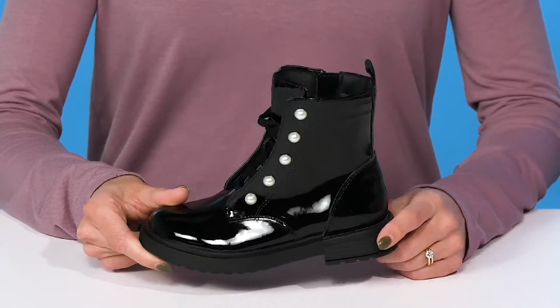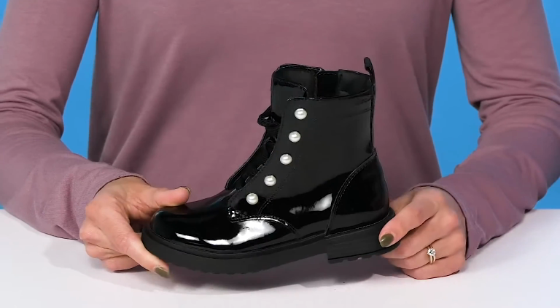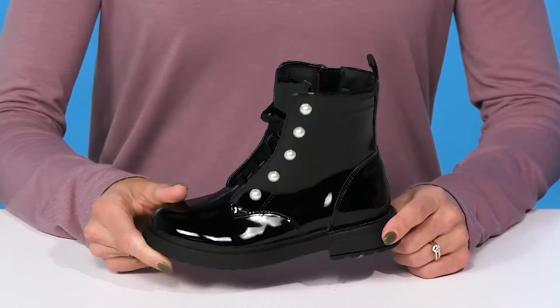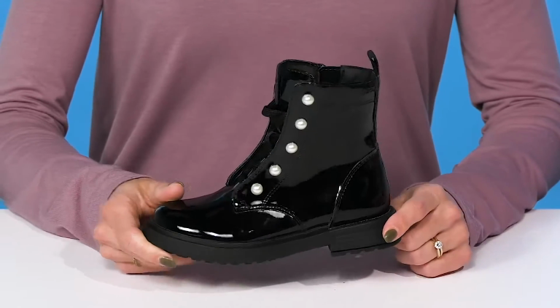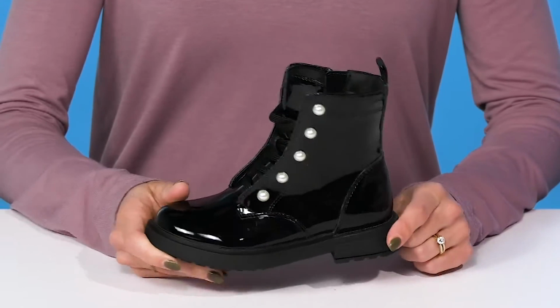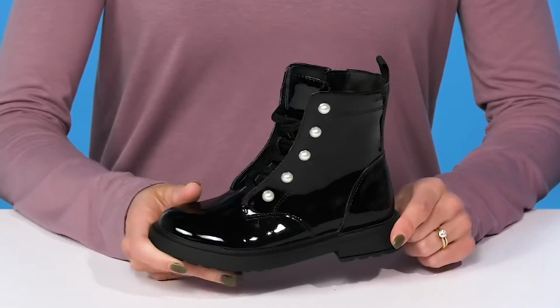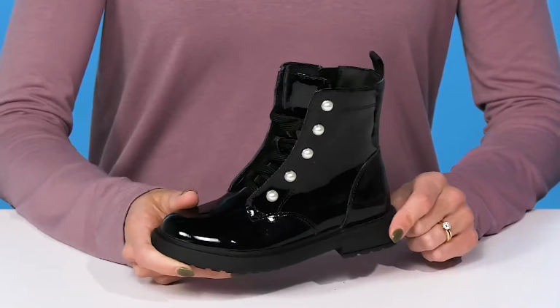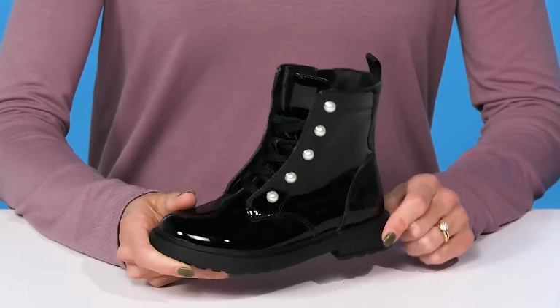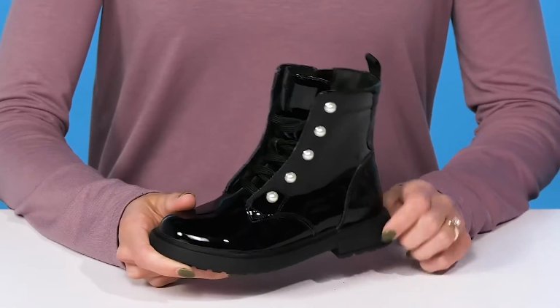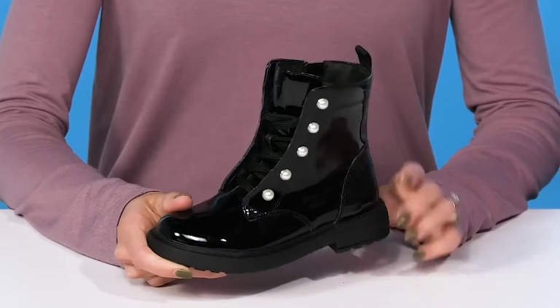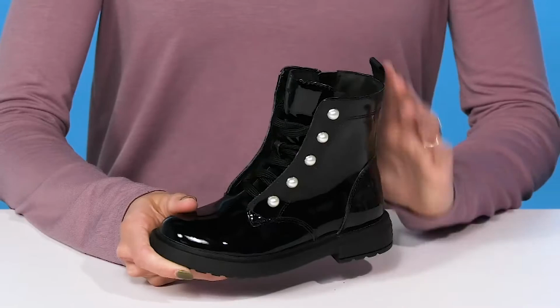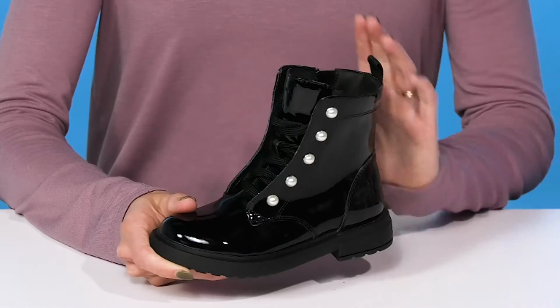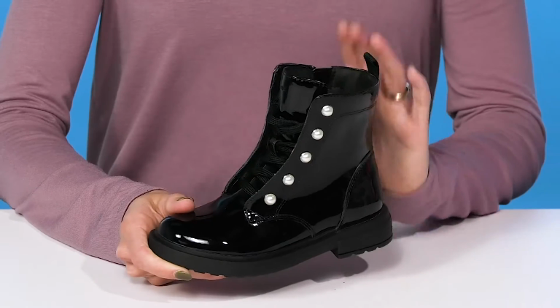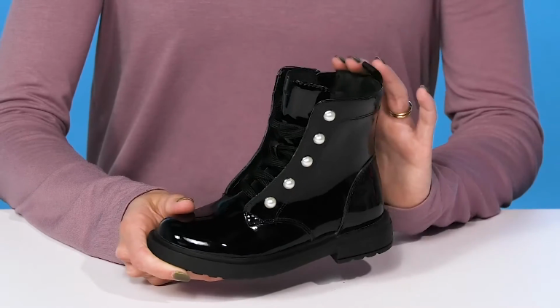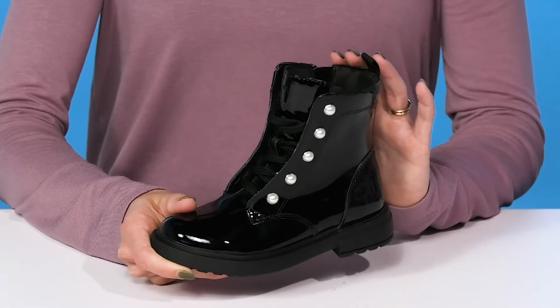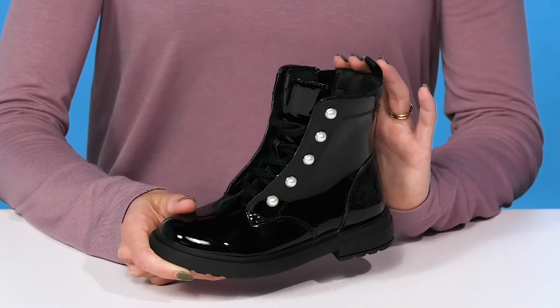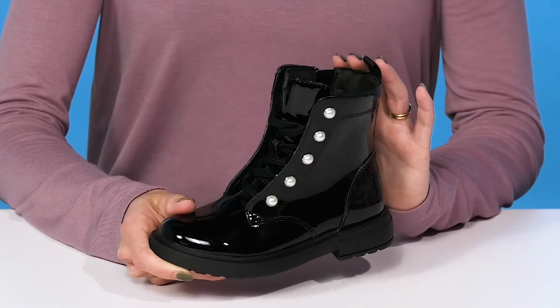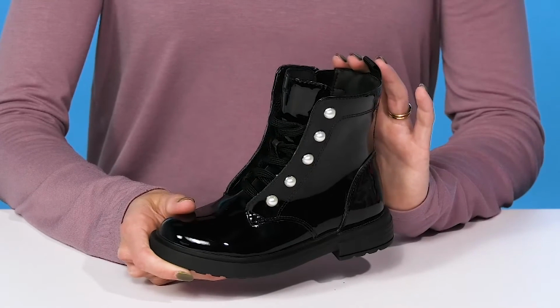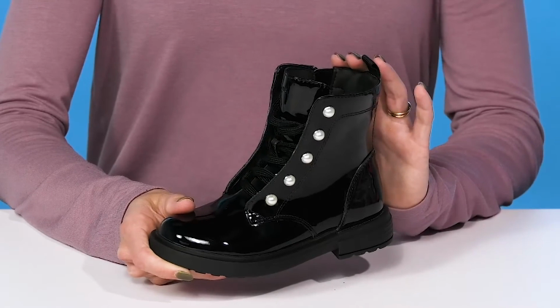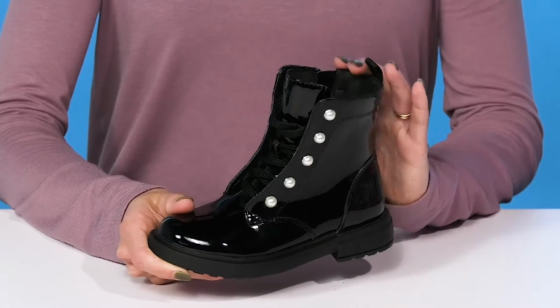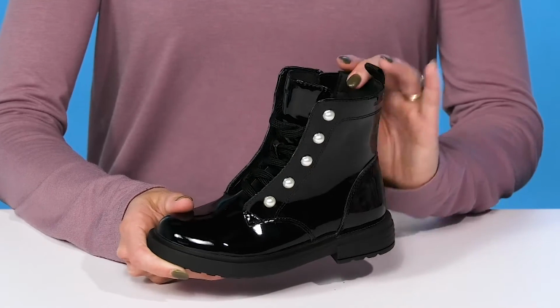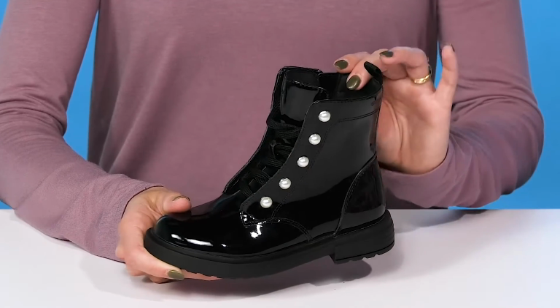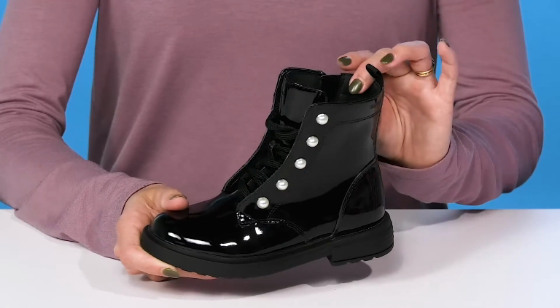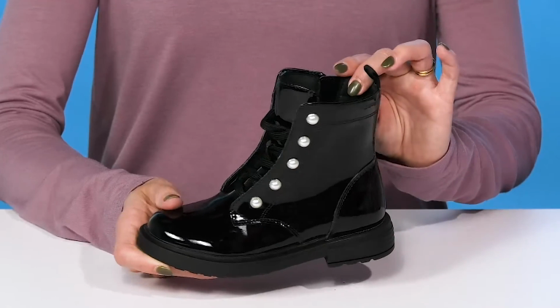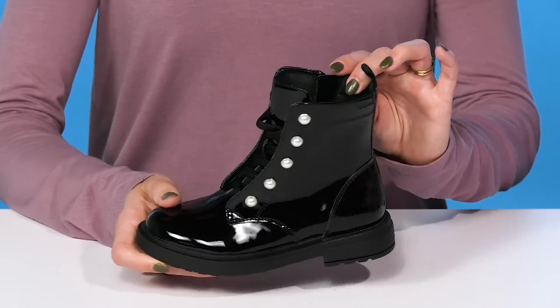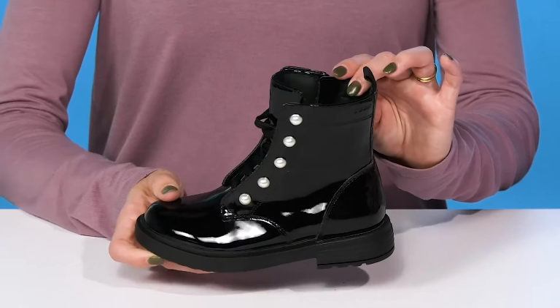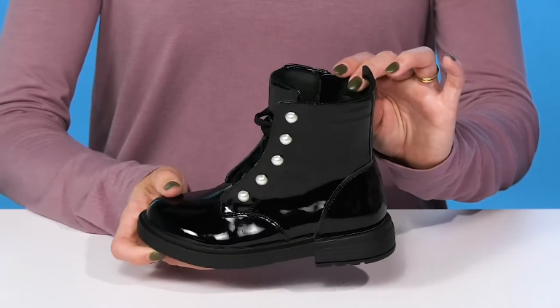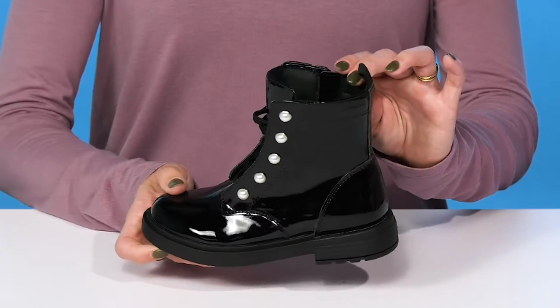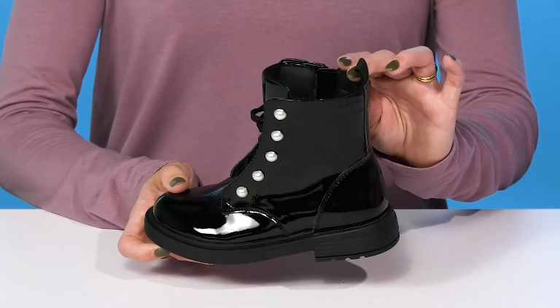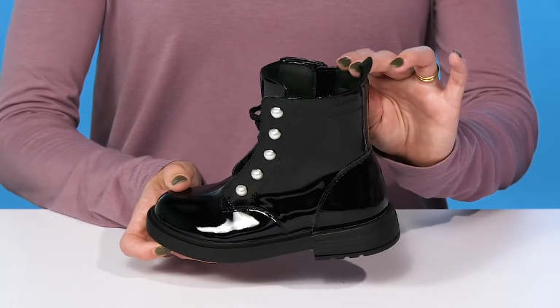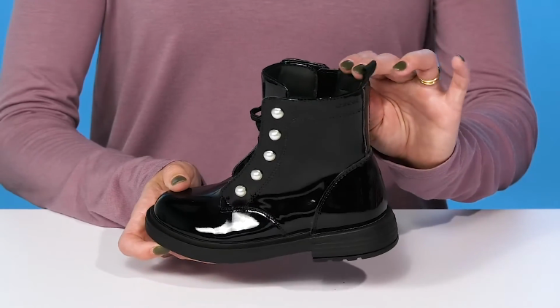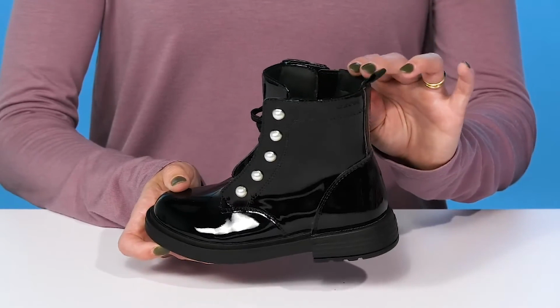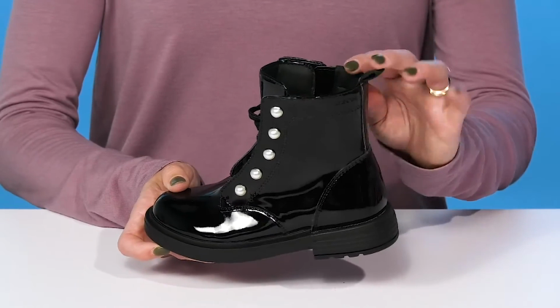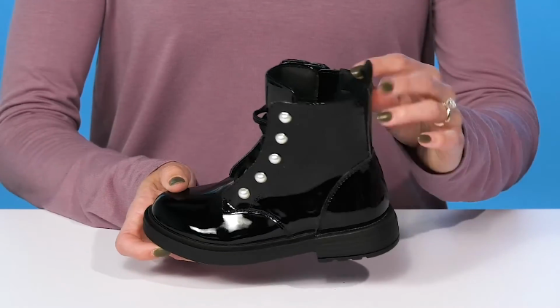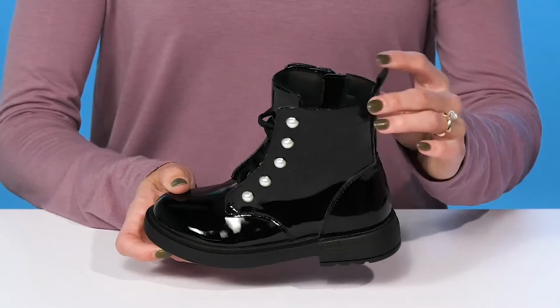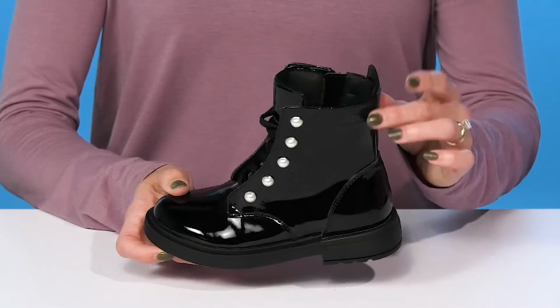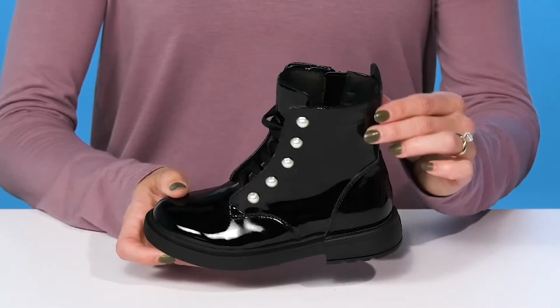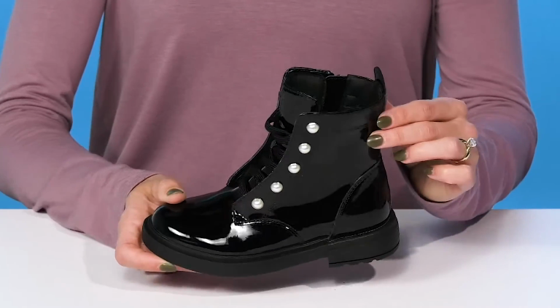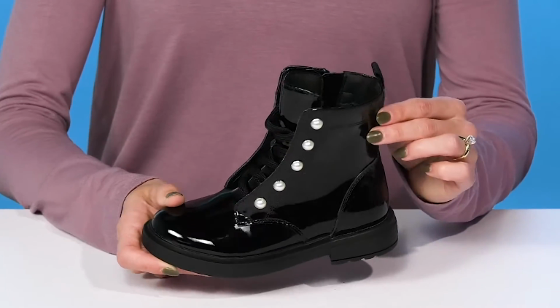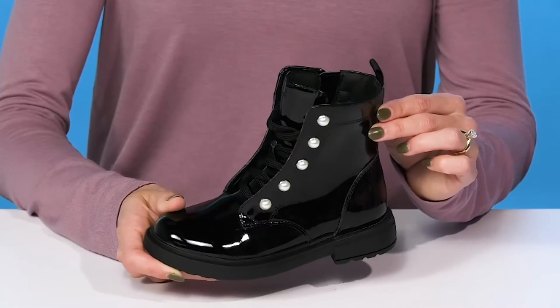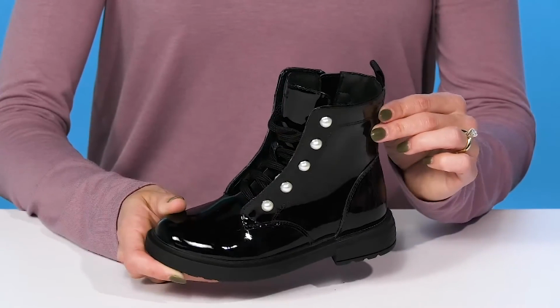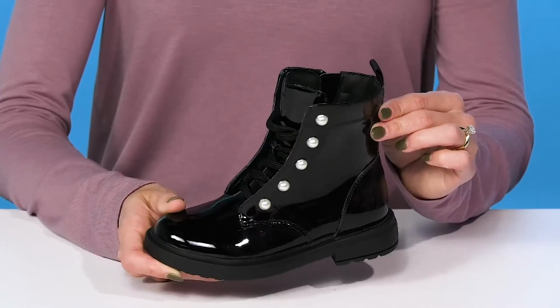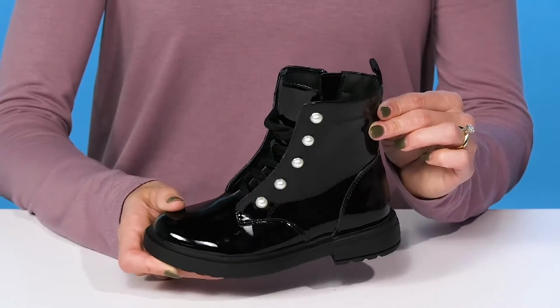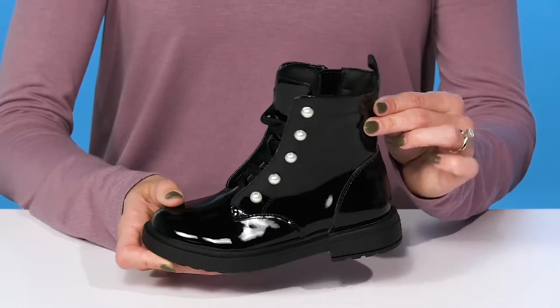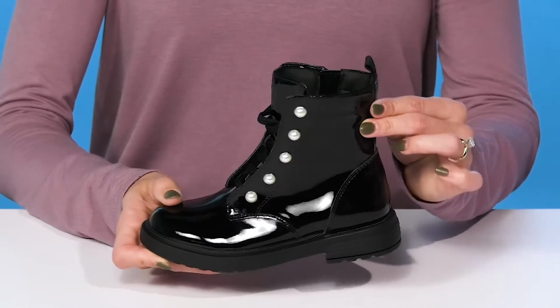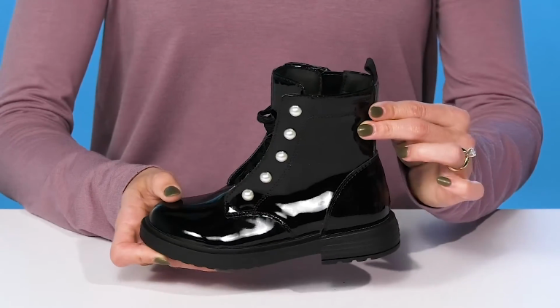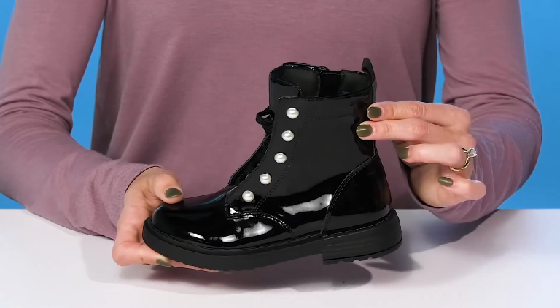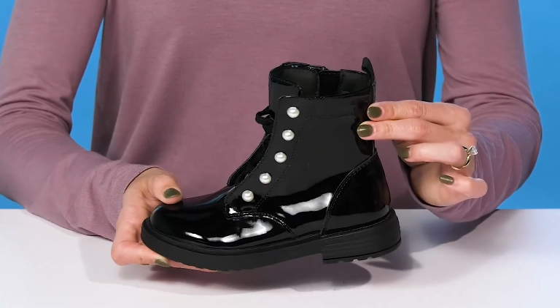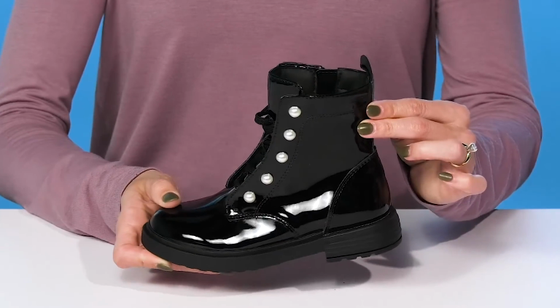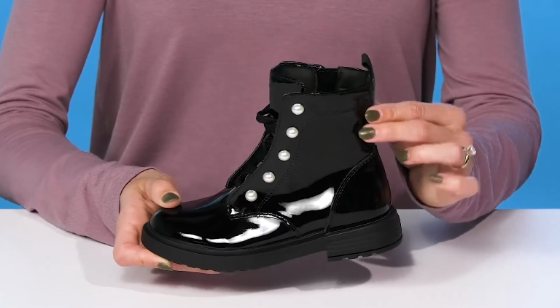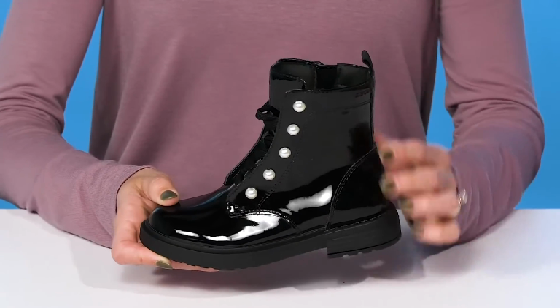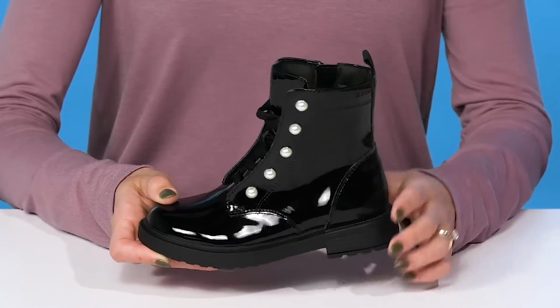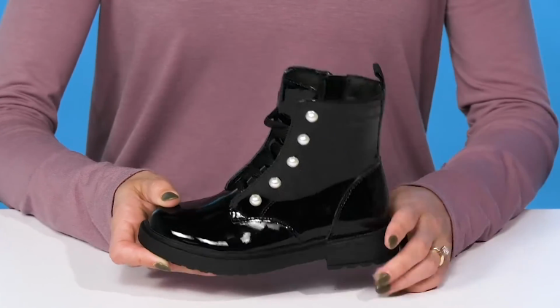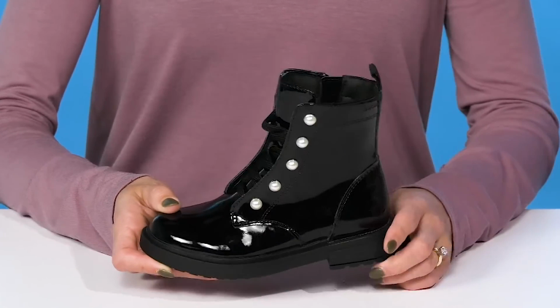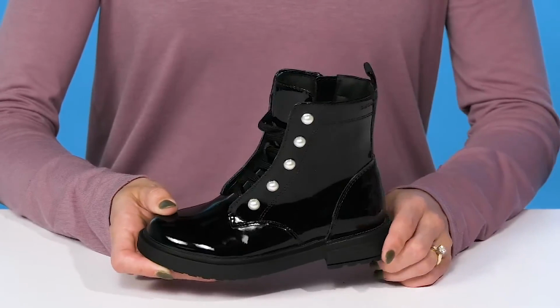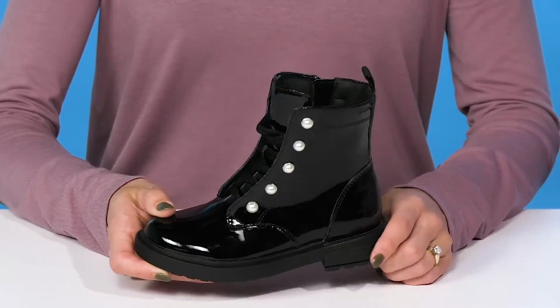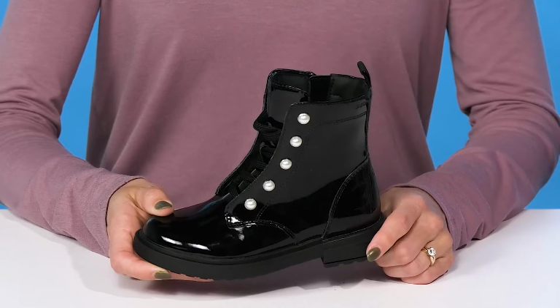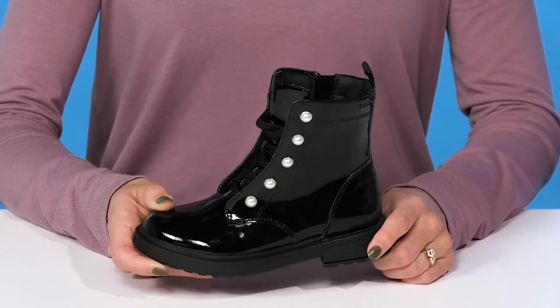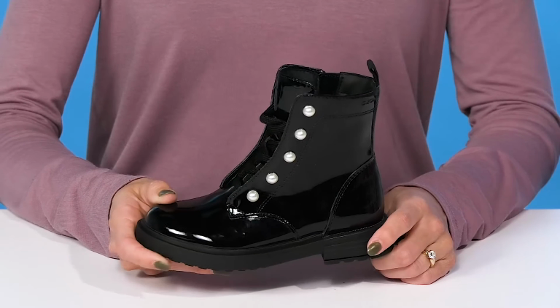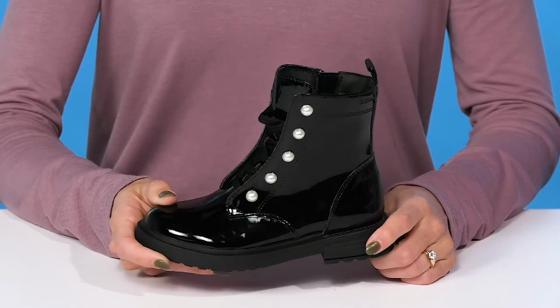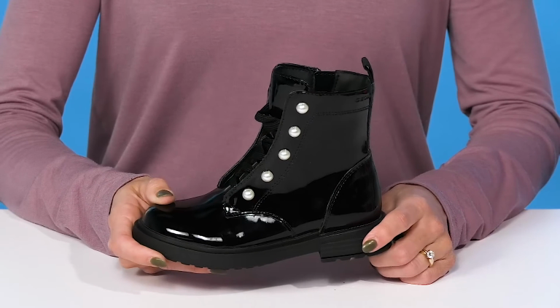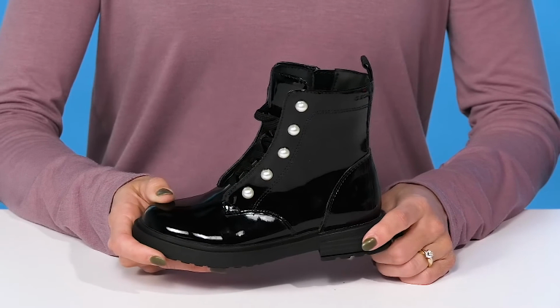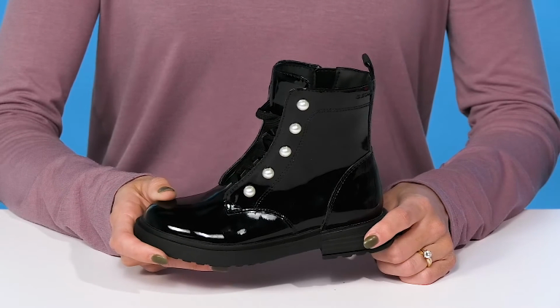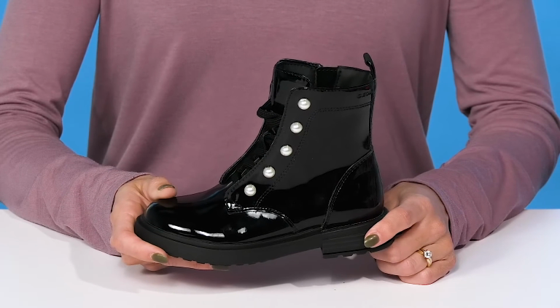I love how they have a mid-calf construction, so these will be cute to wear with a dress, leggings, or even their favorite denim jeans.